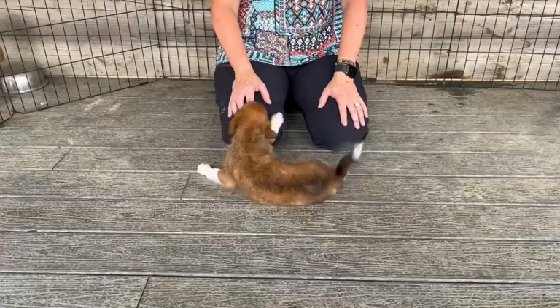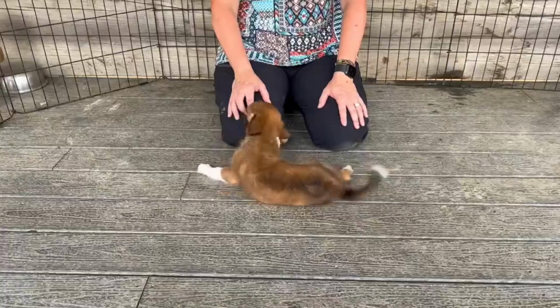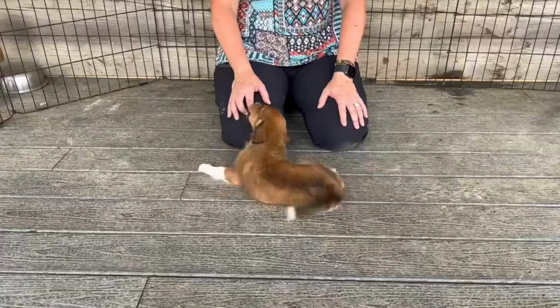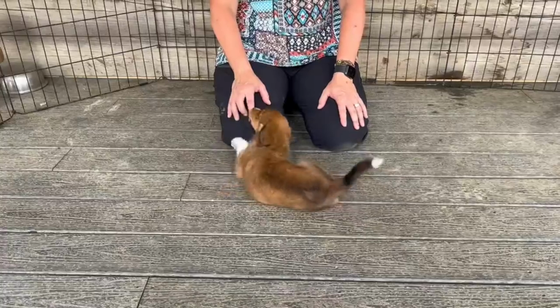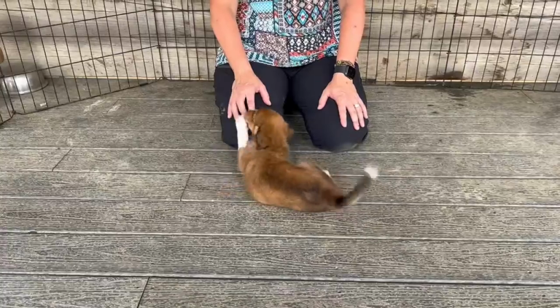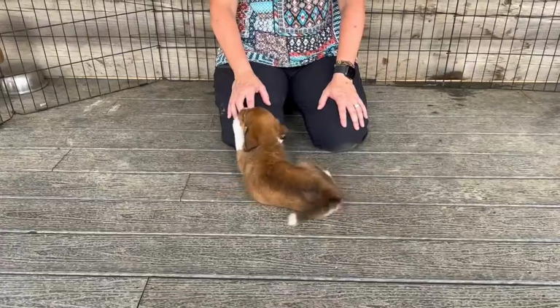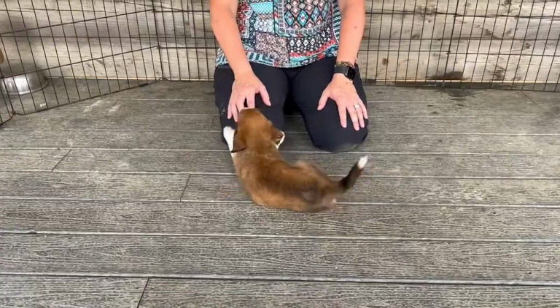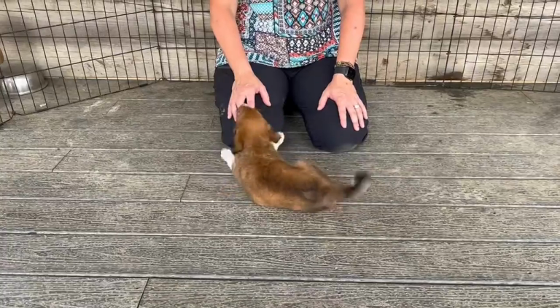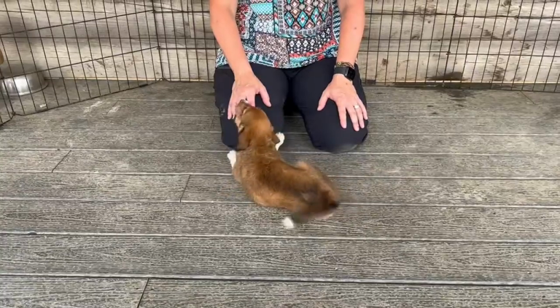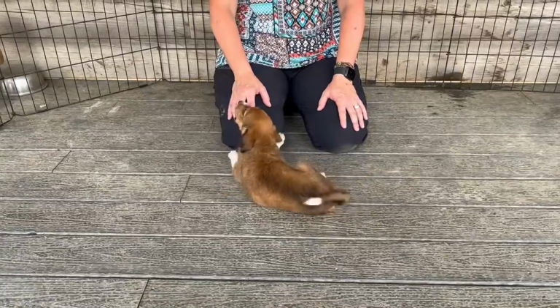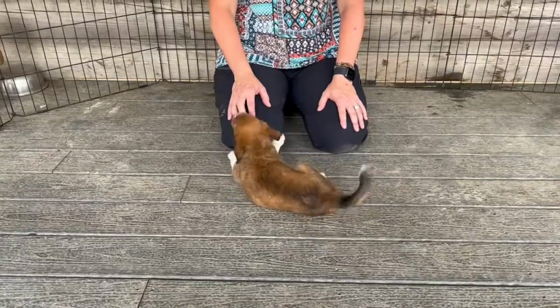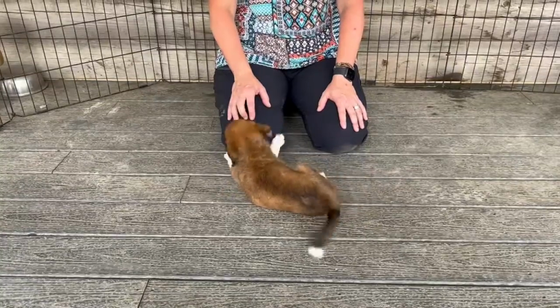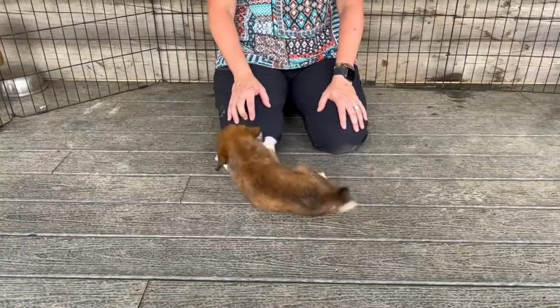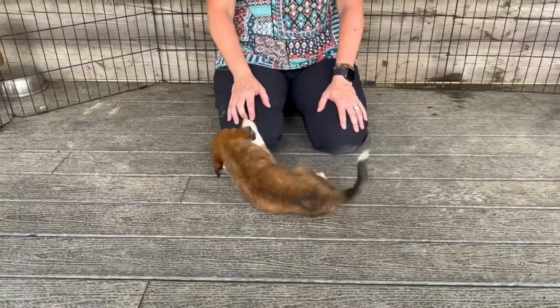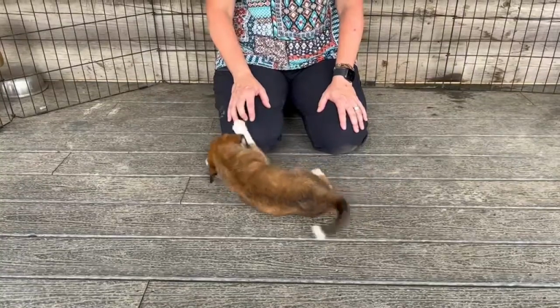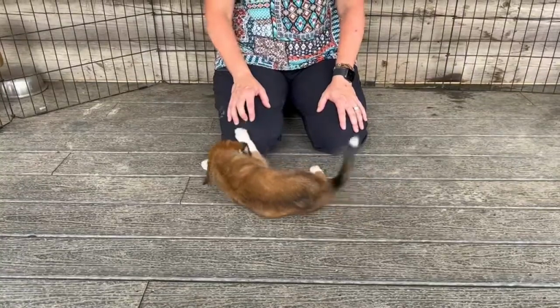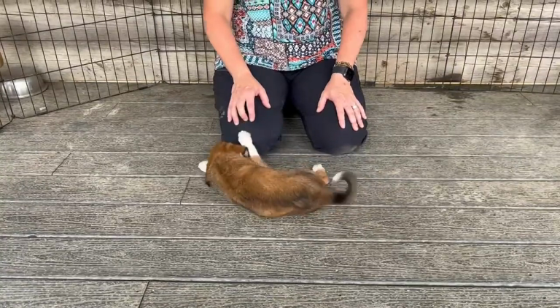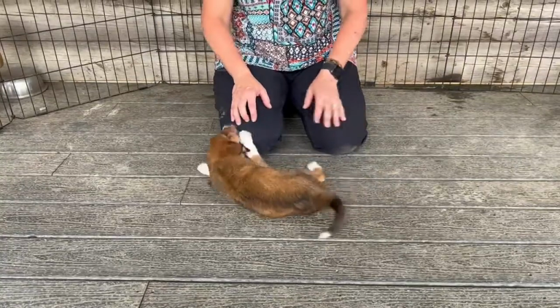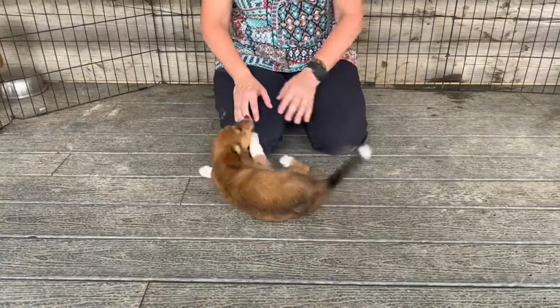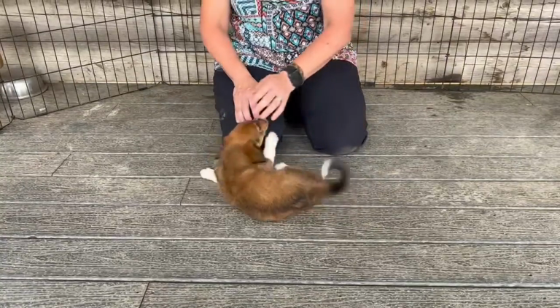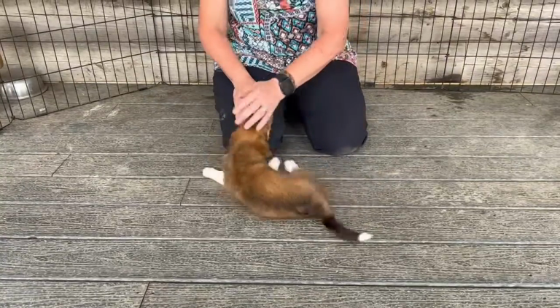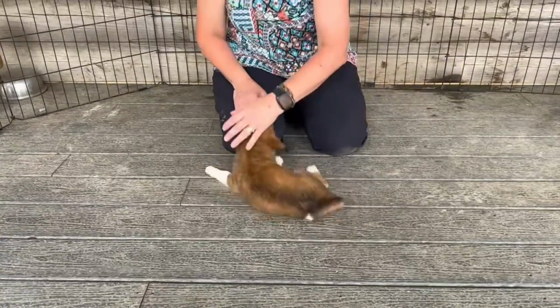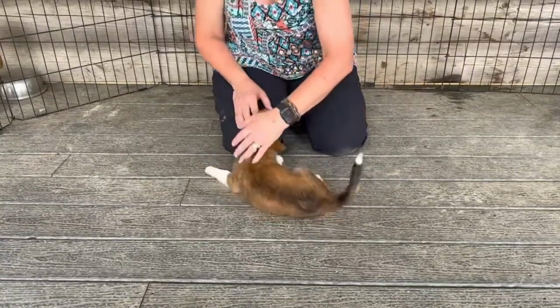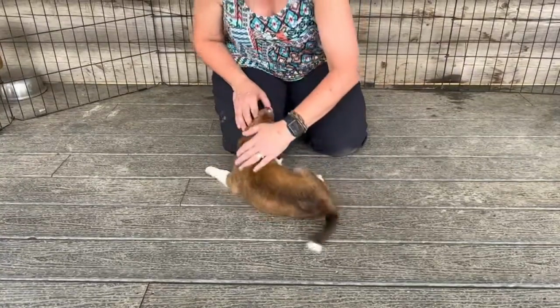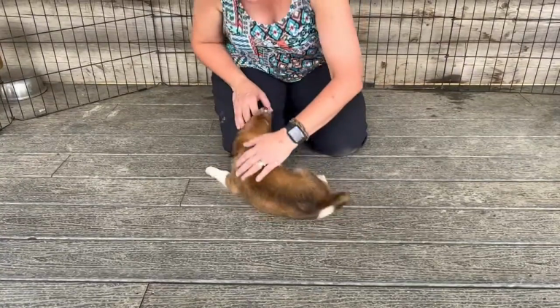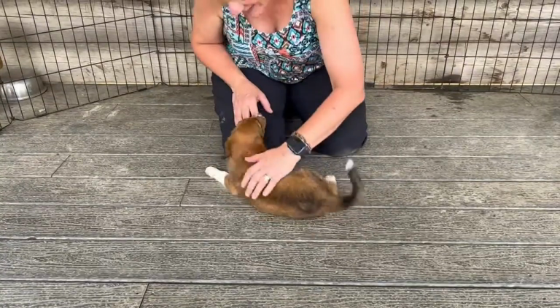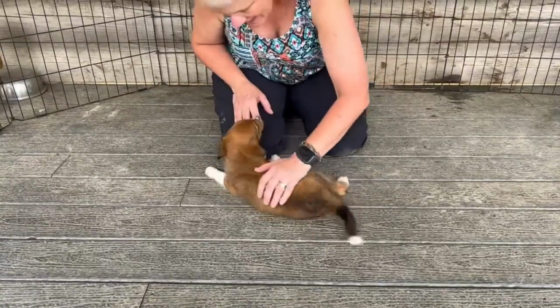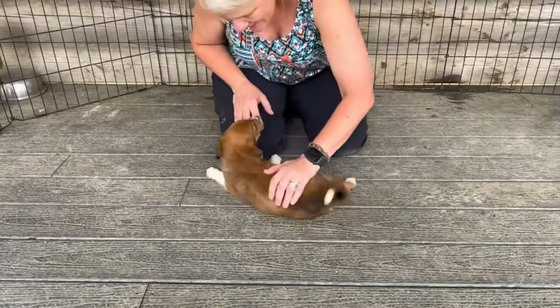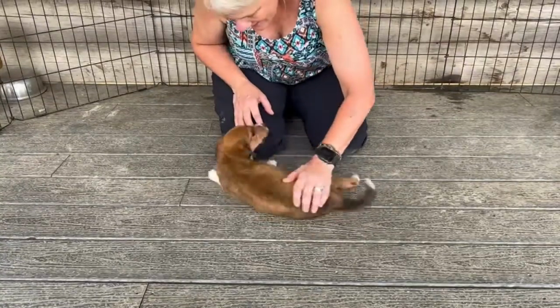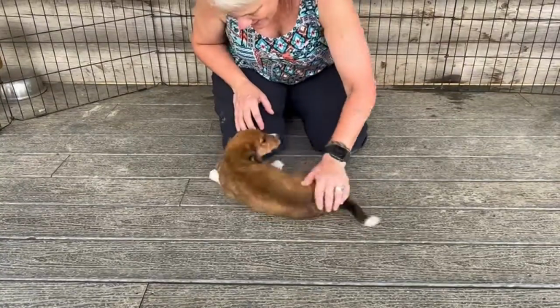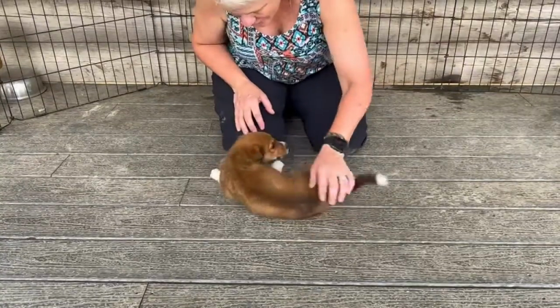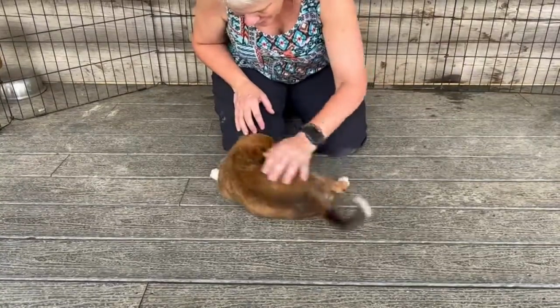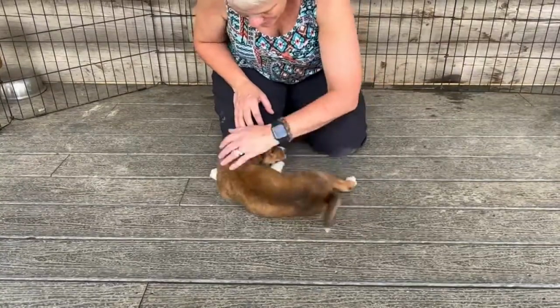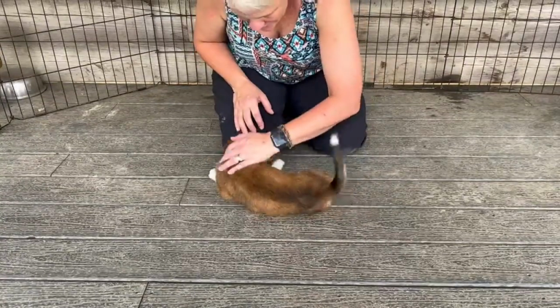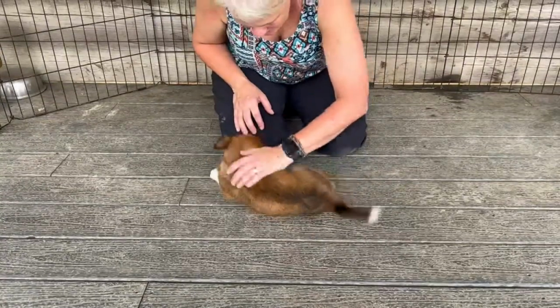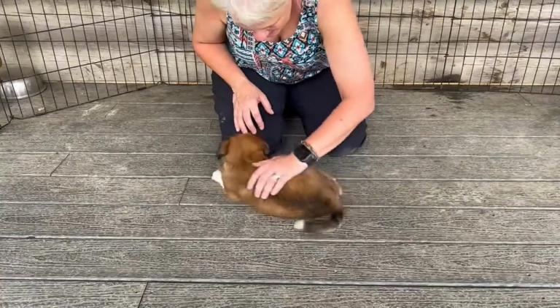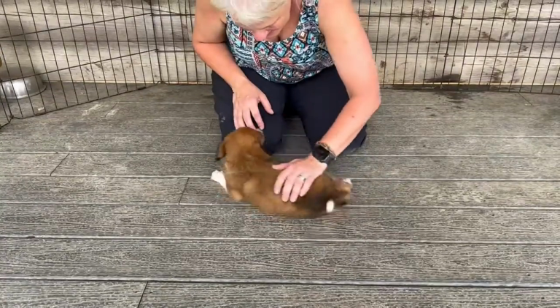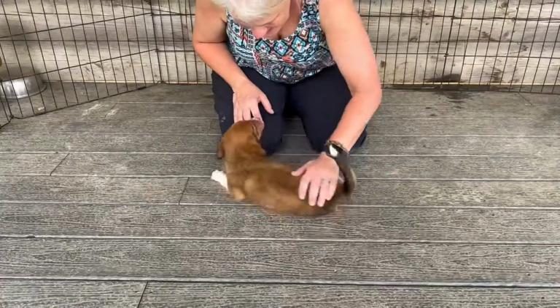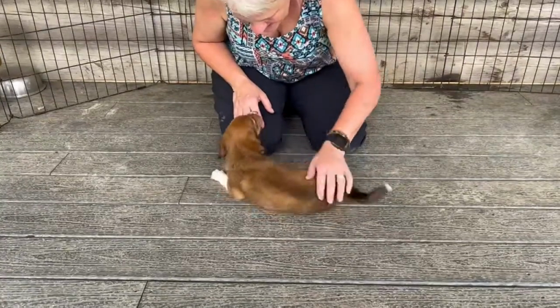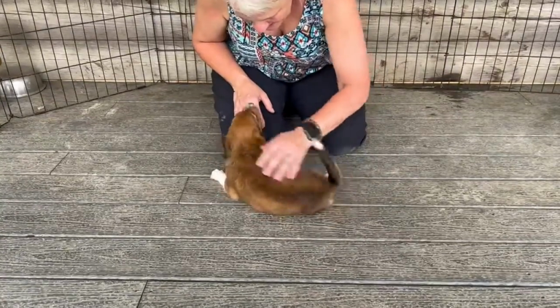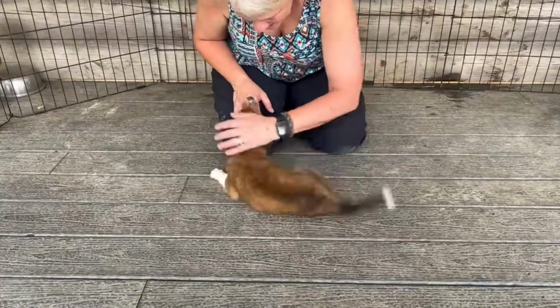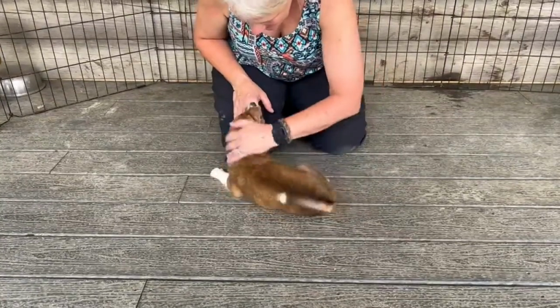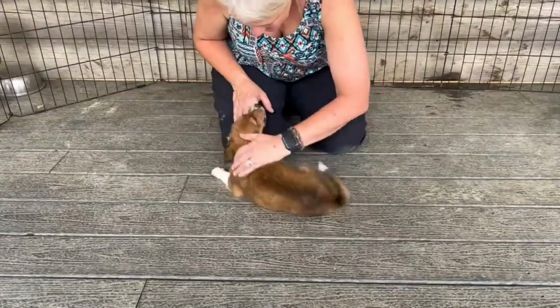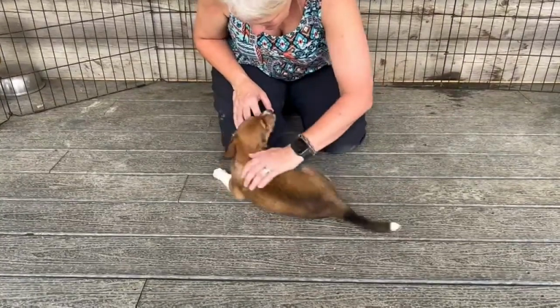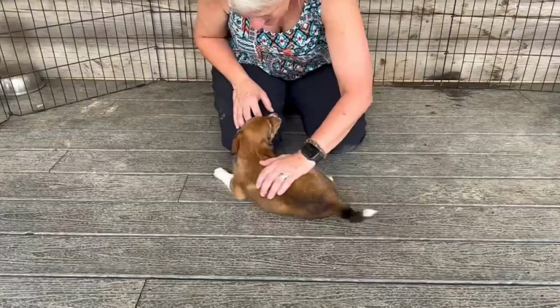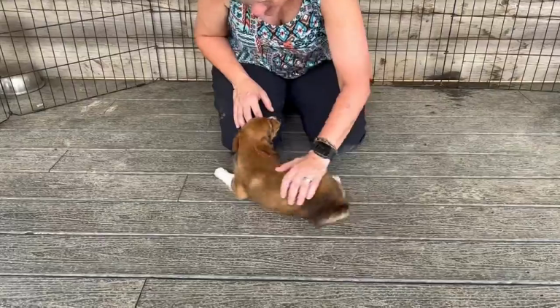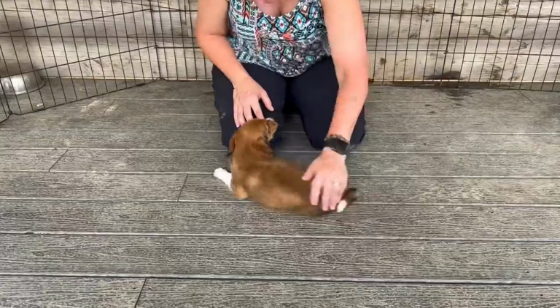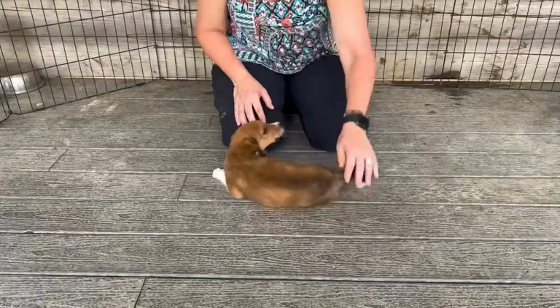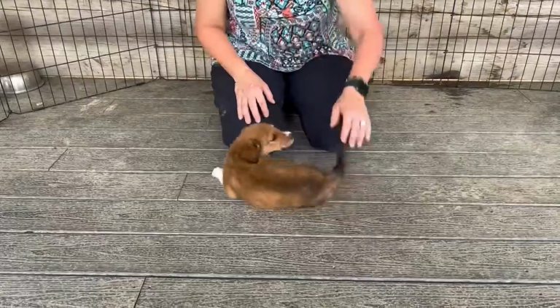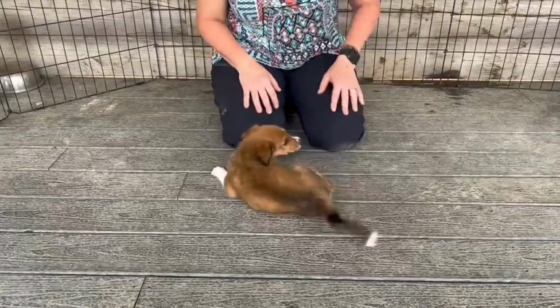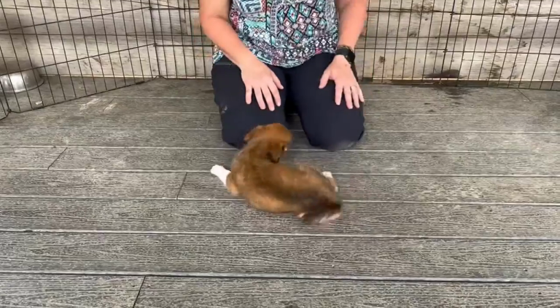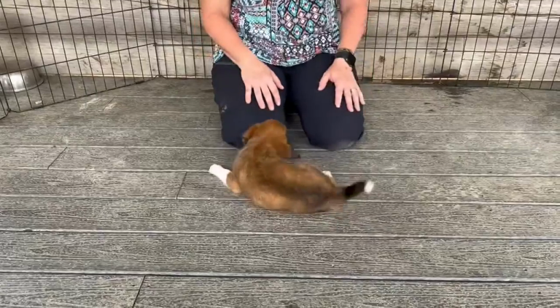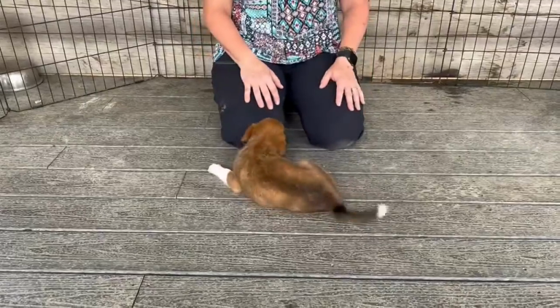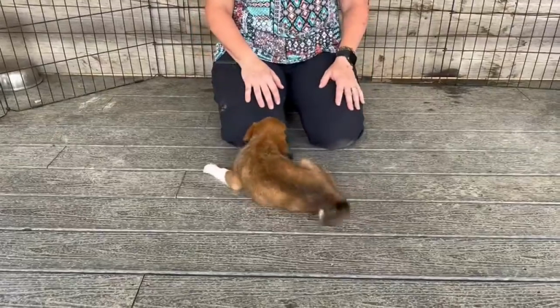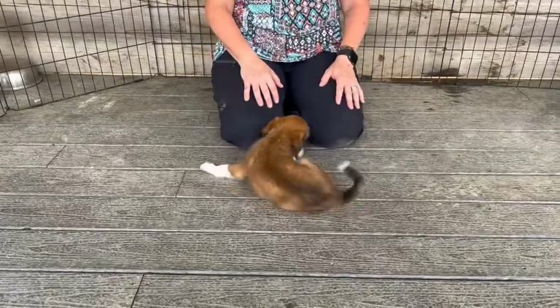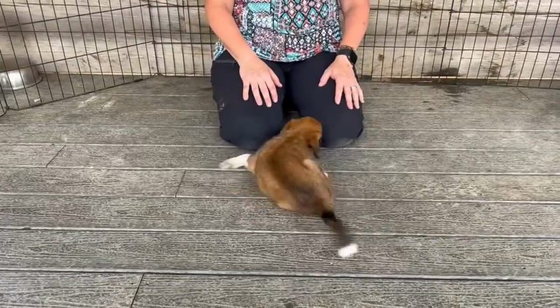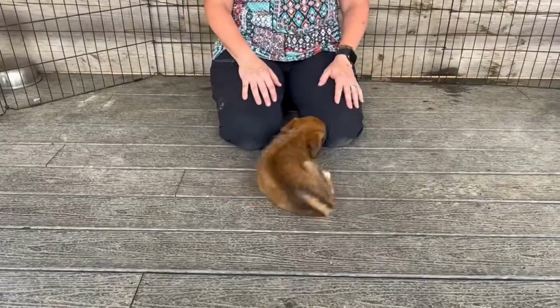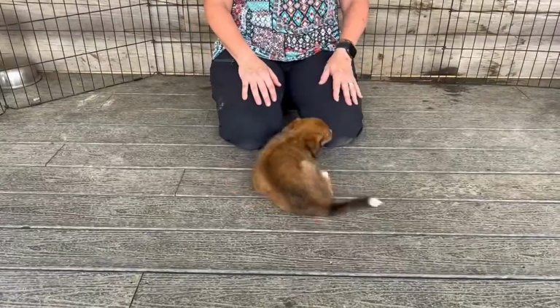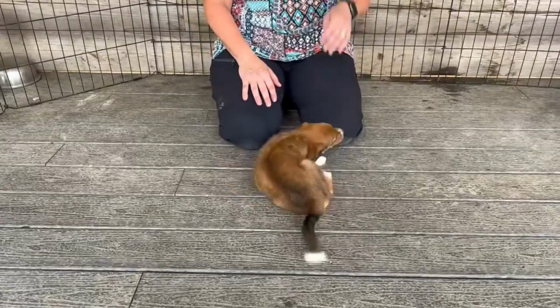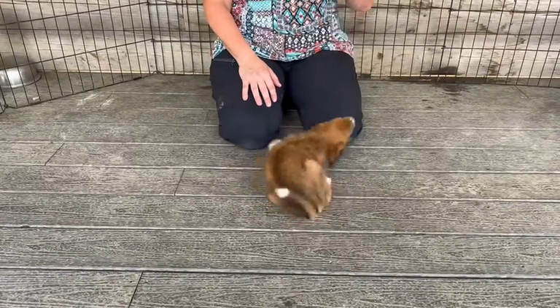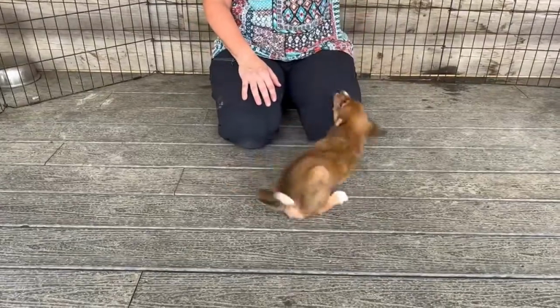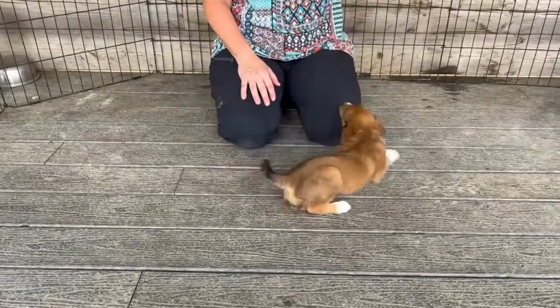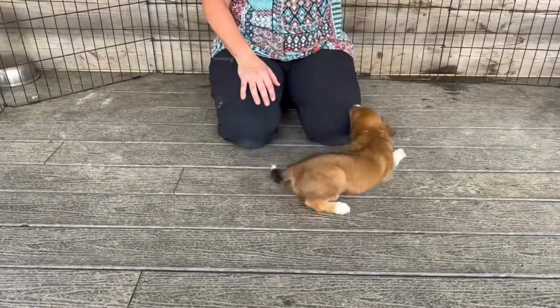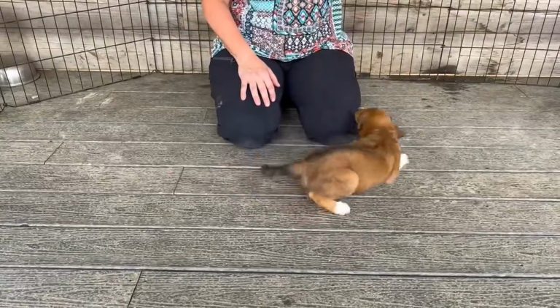She's nibbling on my fingers, tail is wagging — we're buddies again. Good girl.